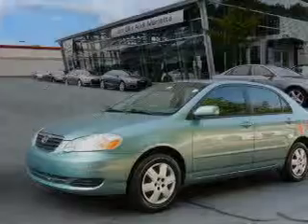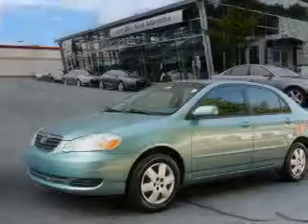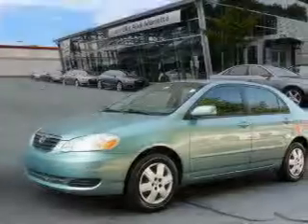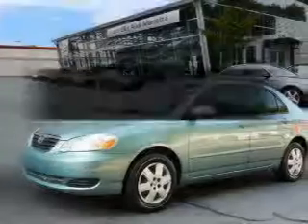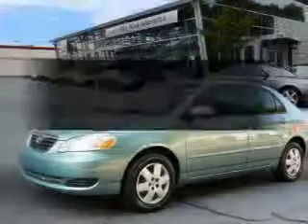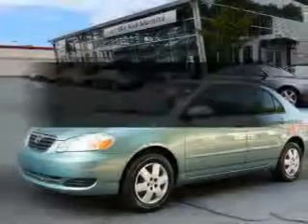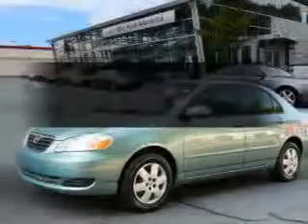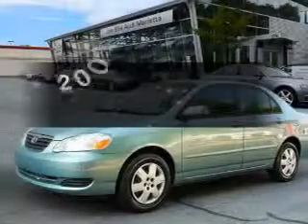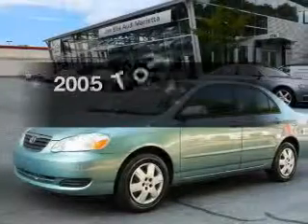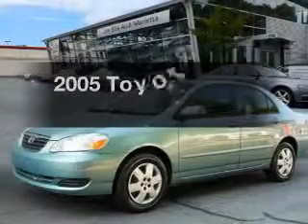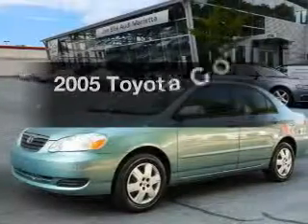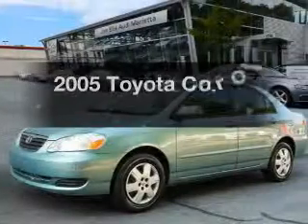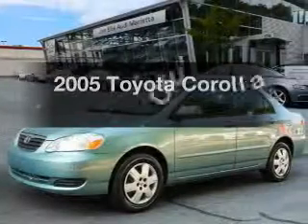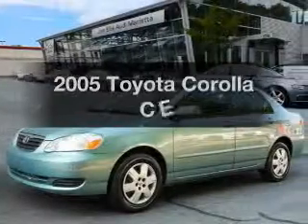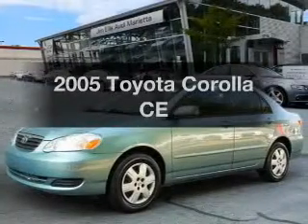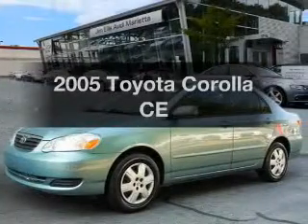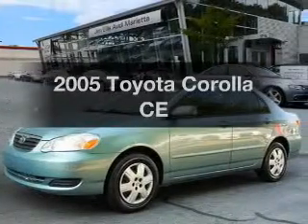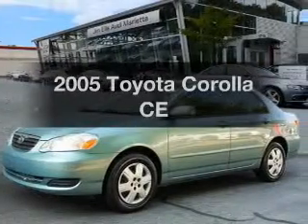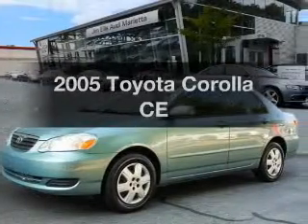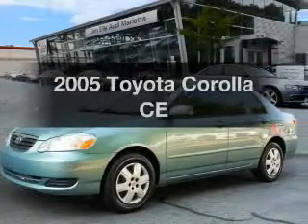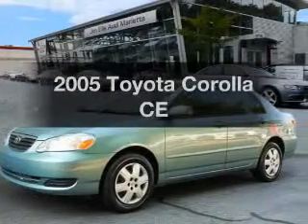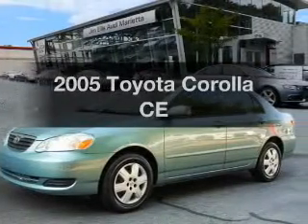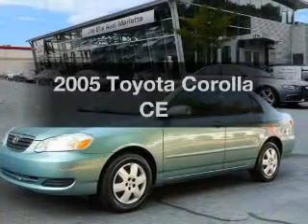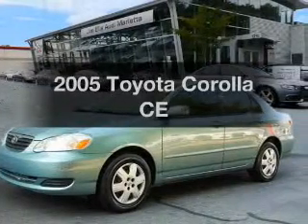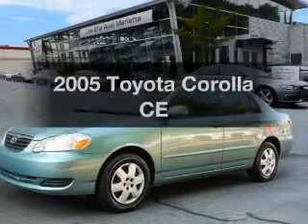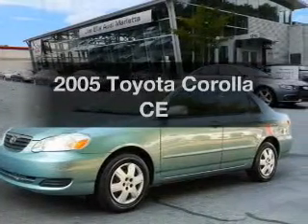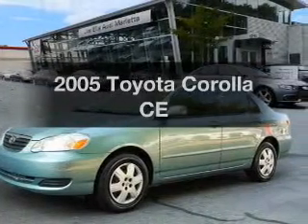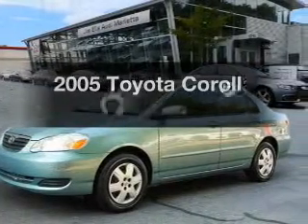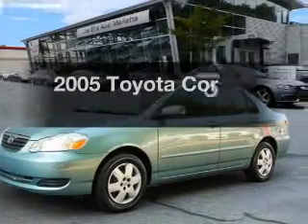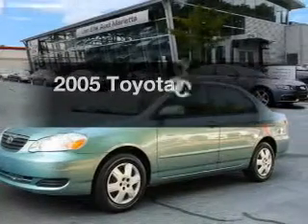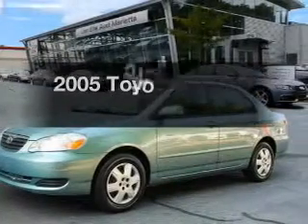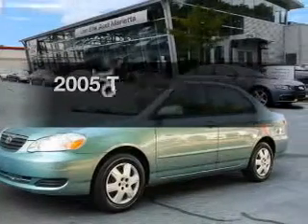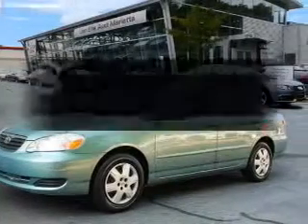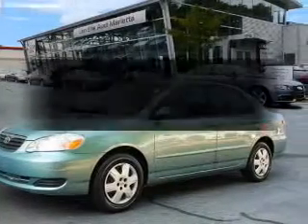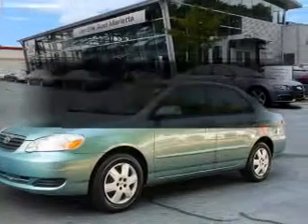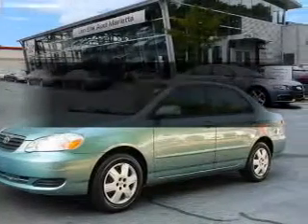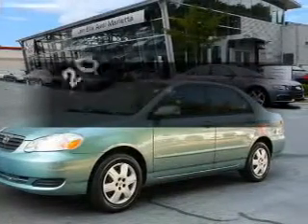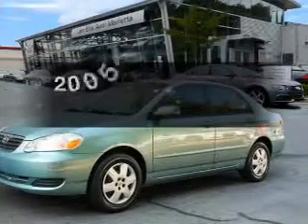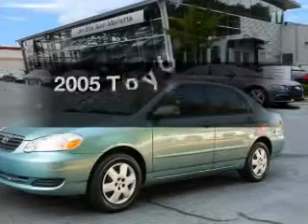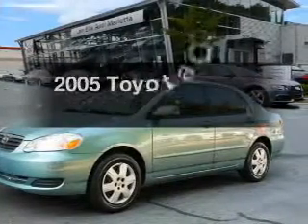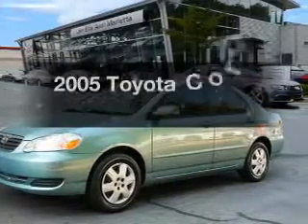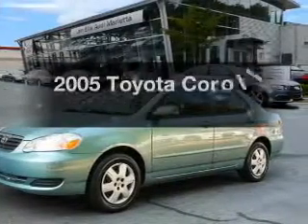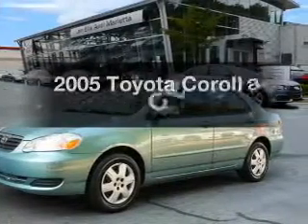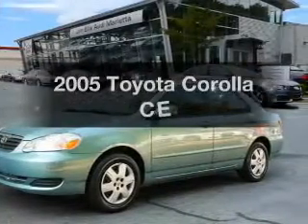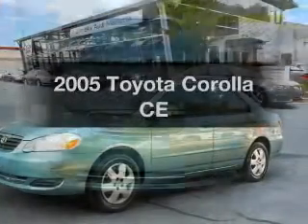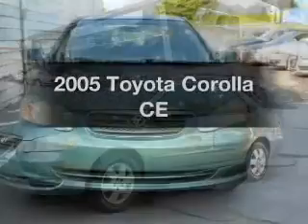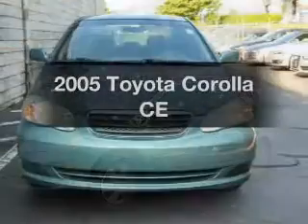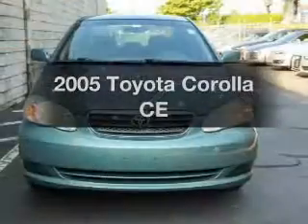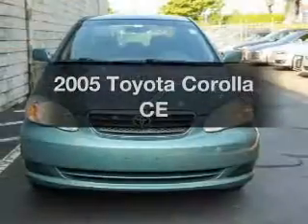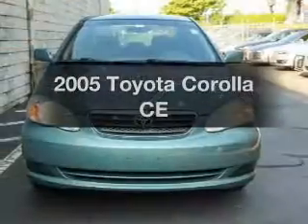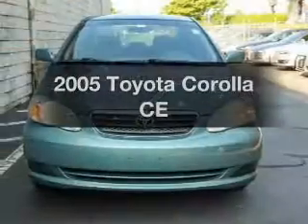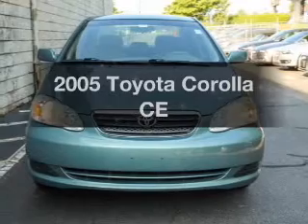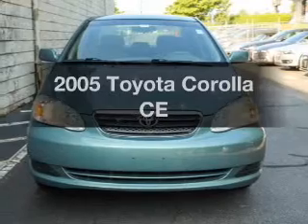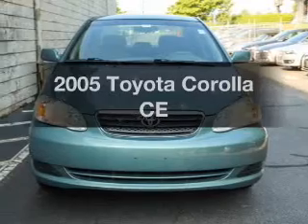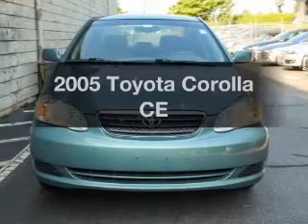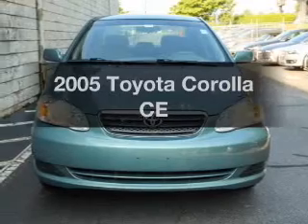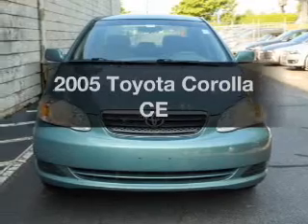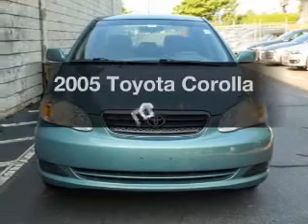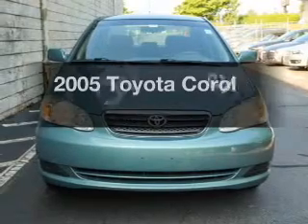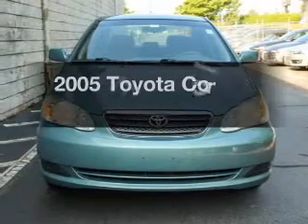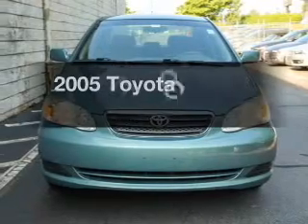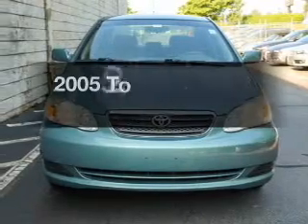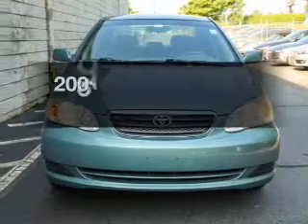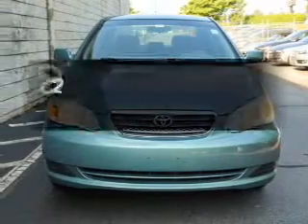Check out this 2005 Toyota Corolla. If you're looking for a first-rate auto, this one could be yours today.